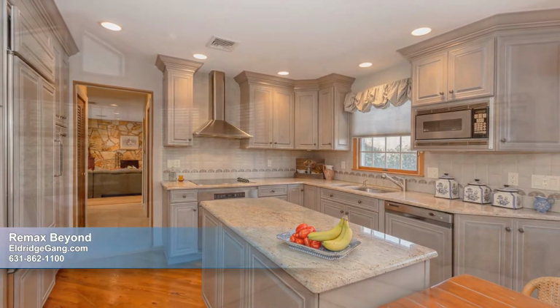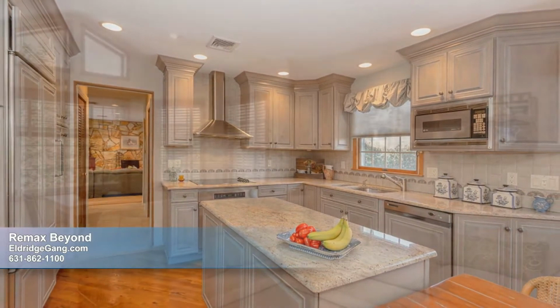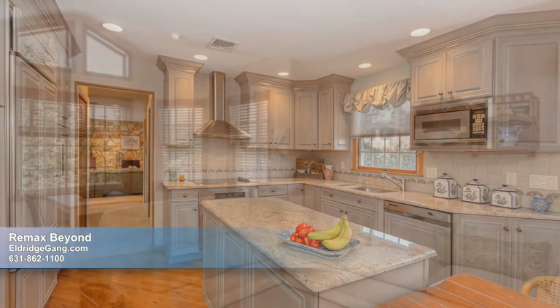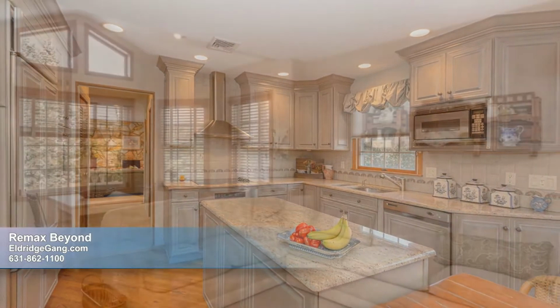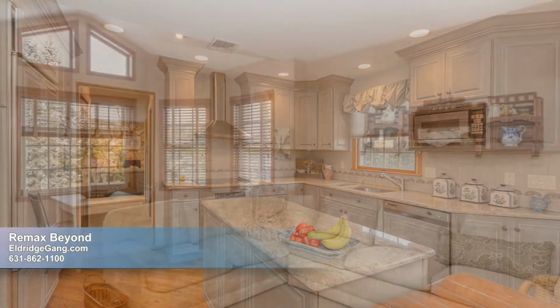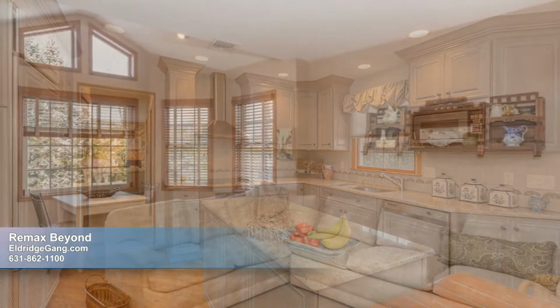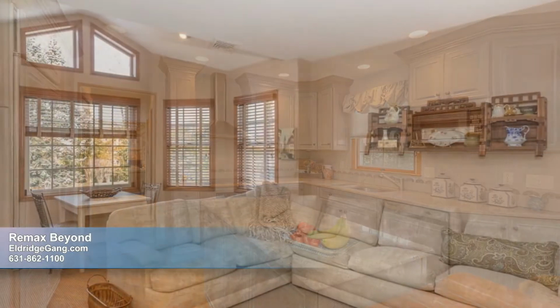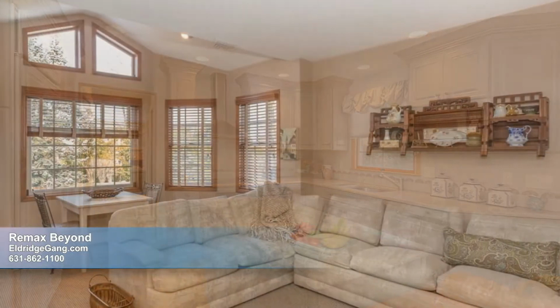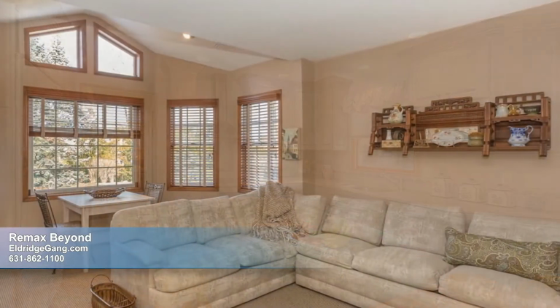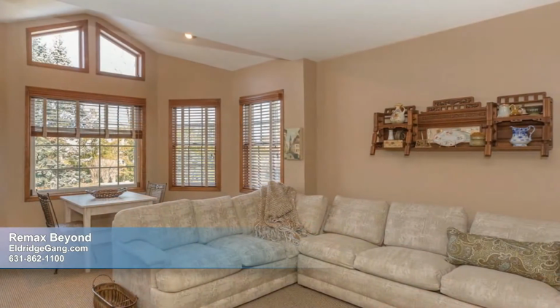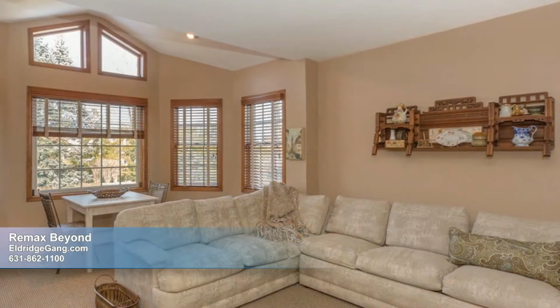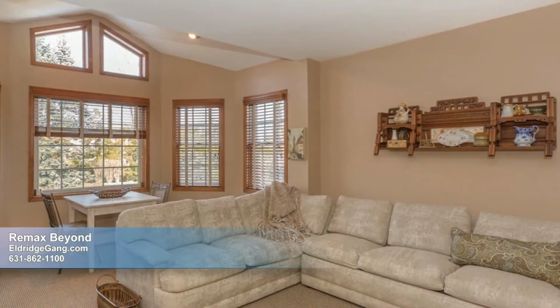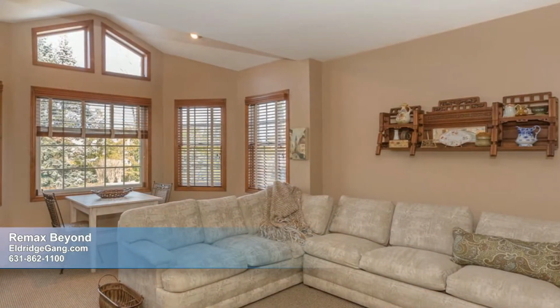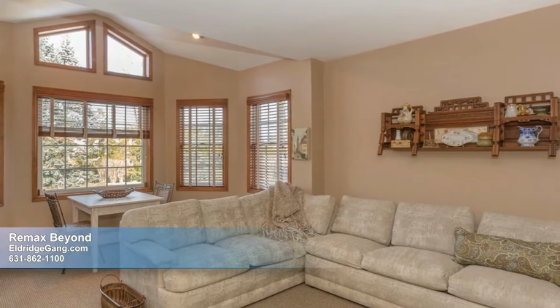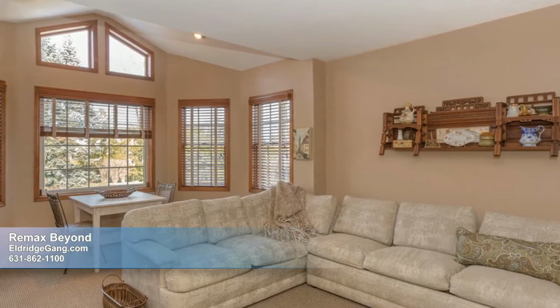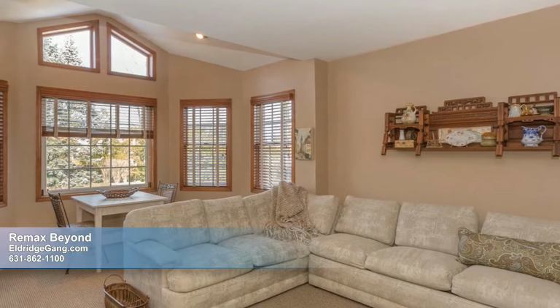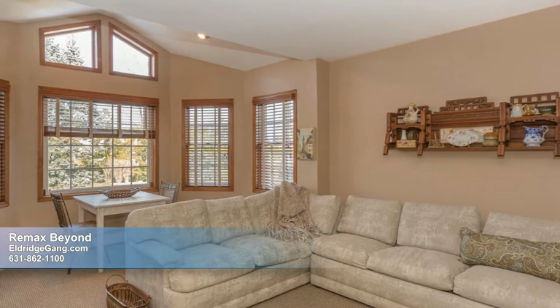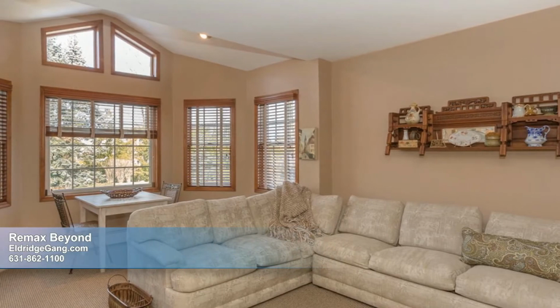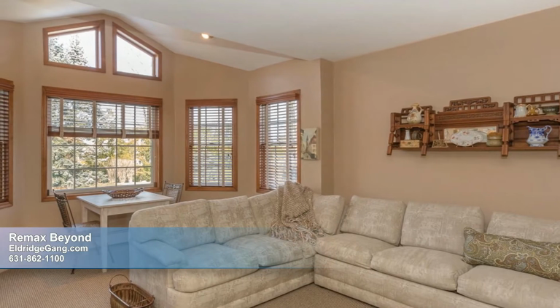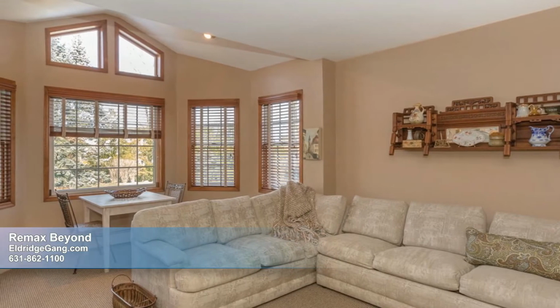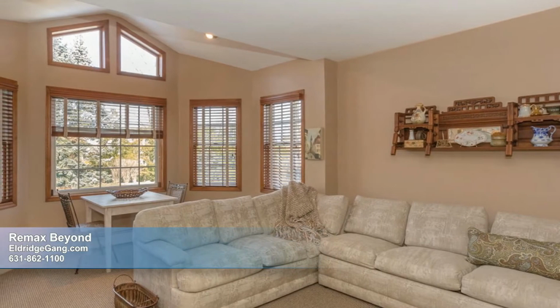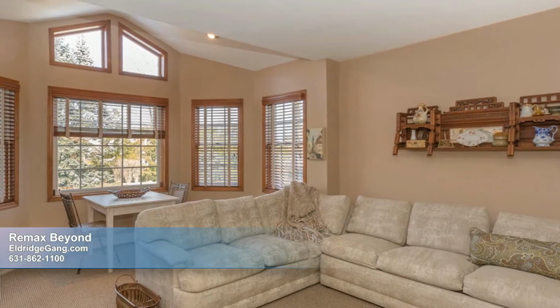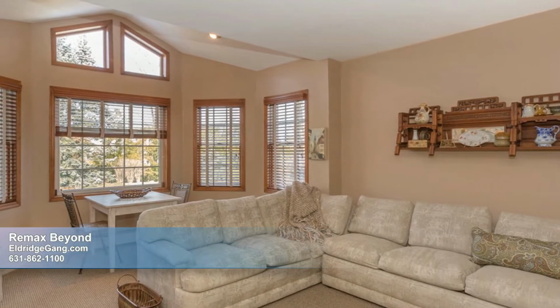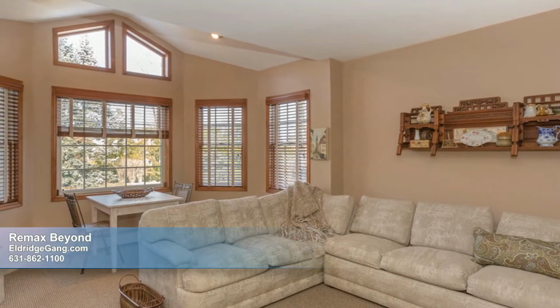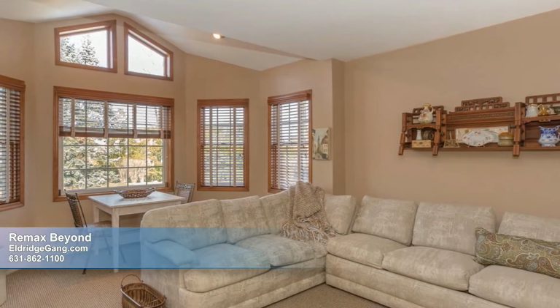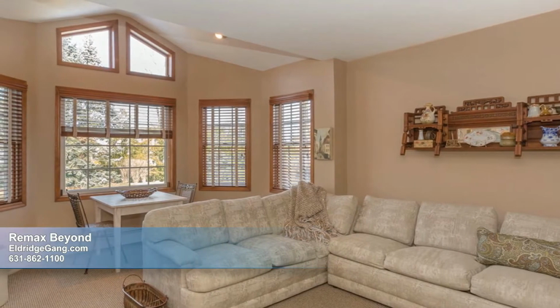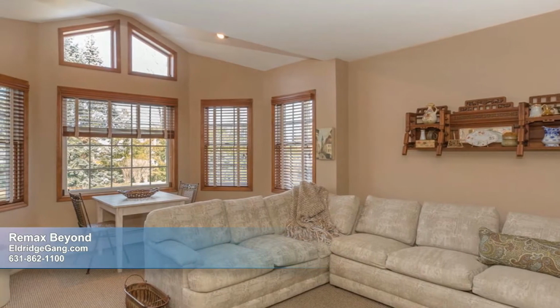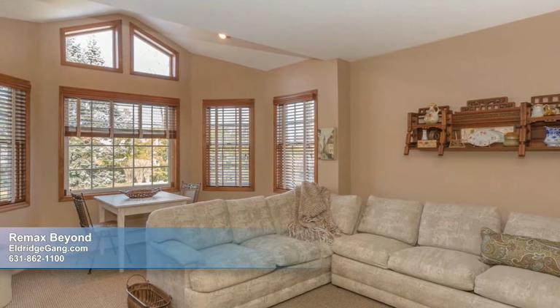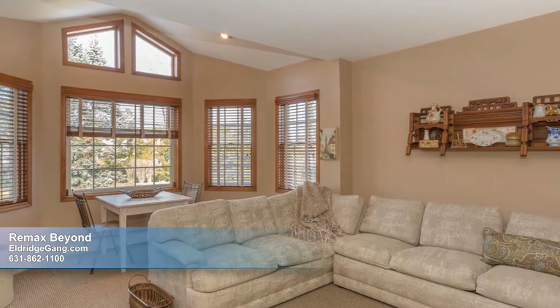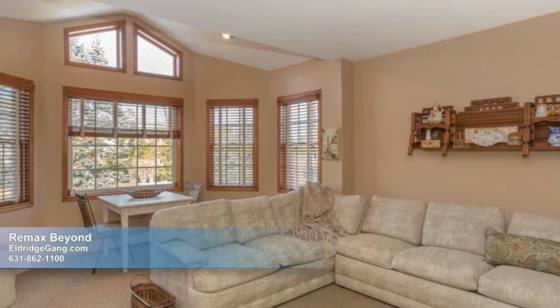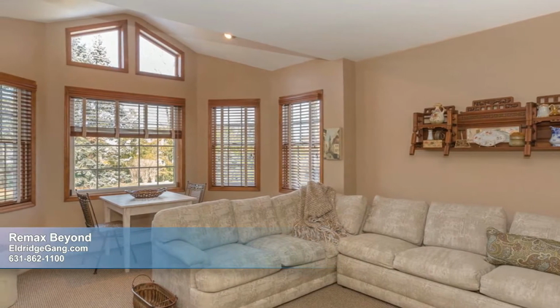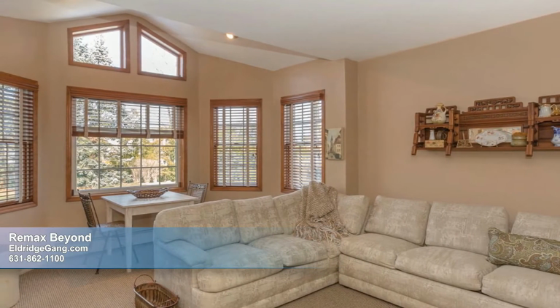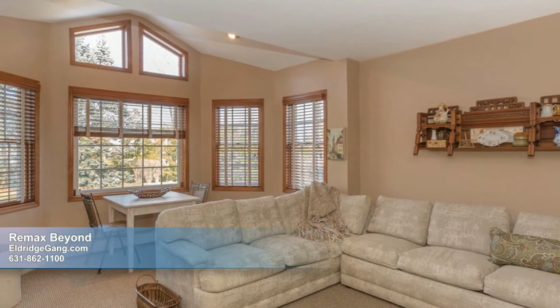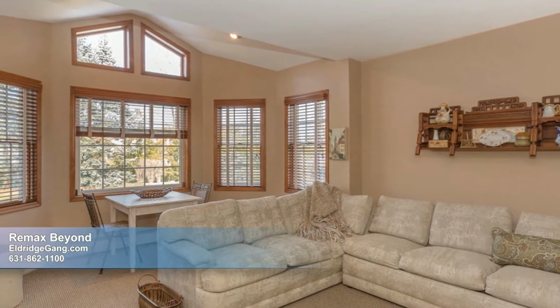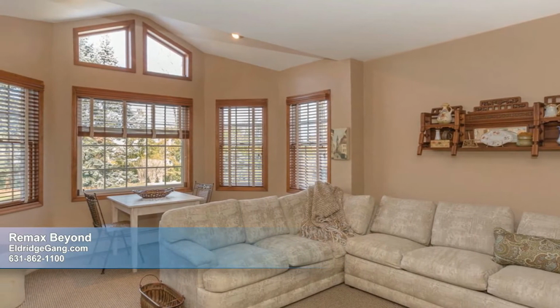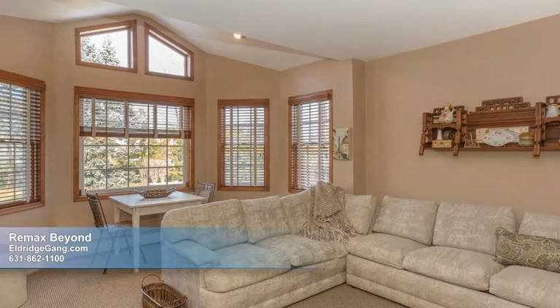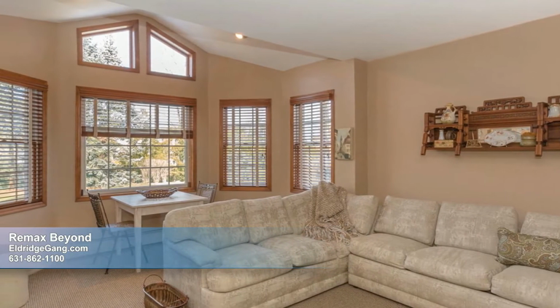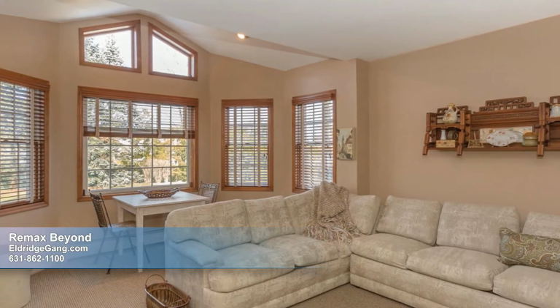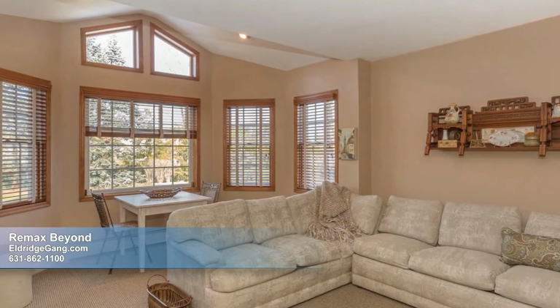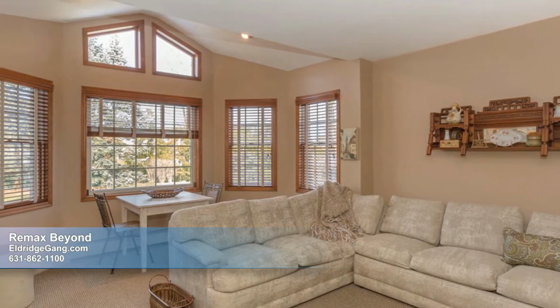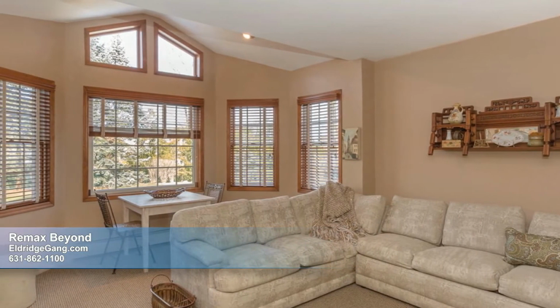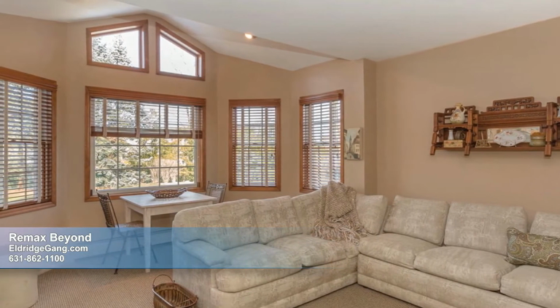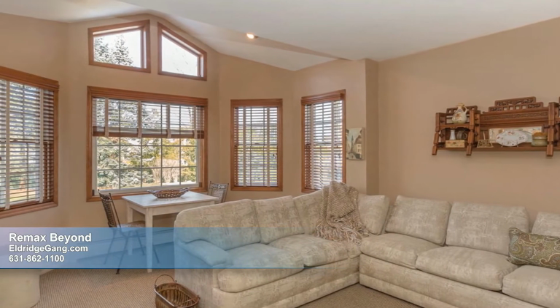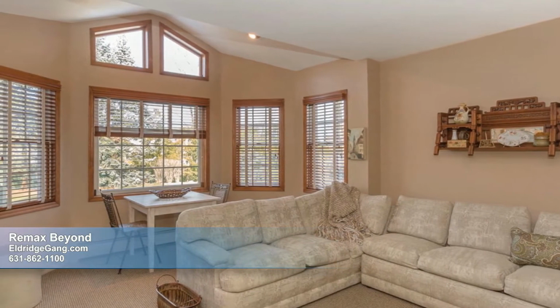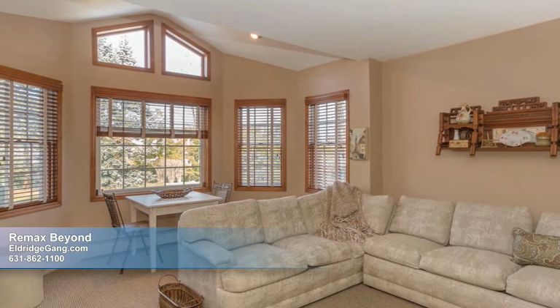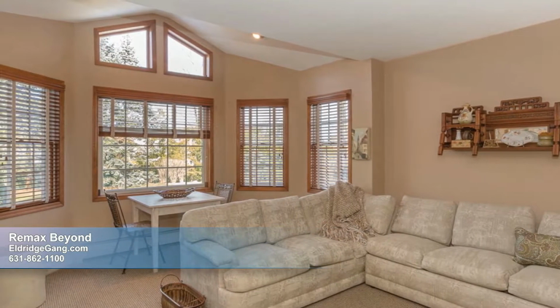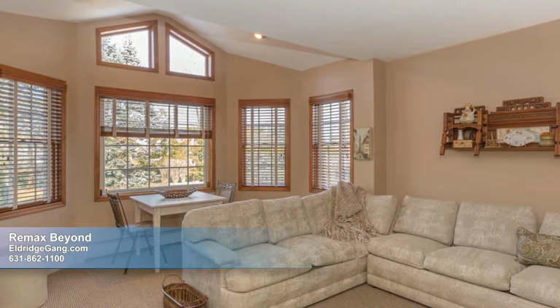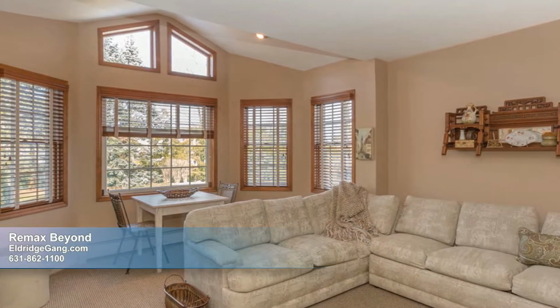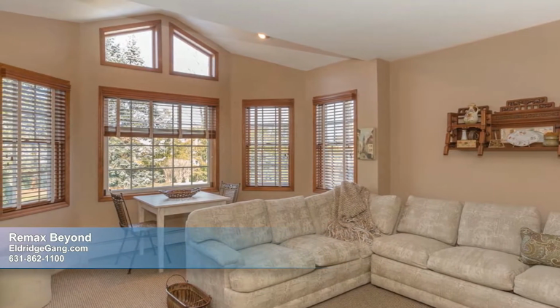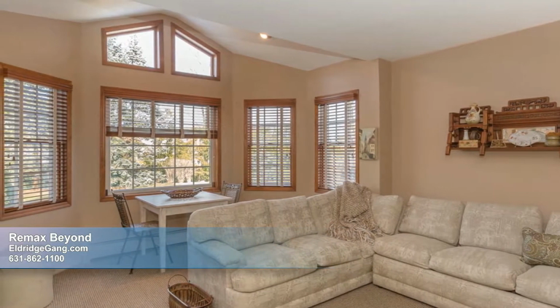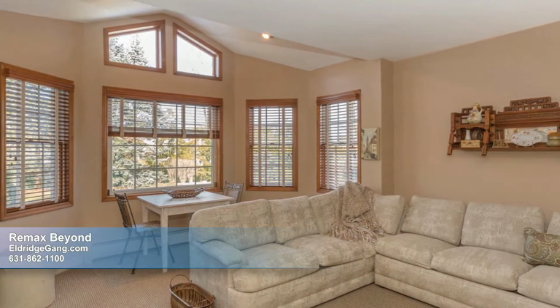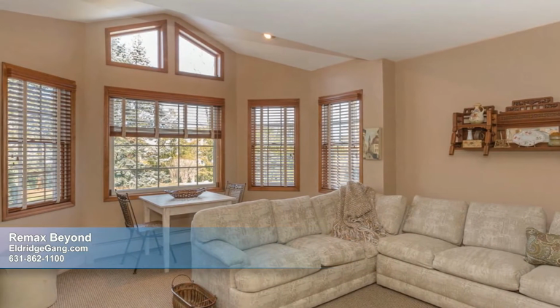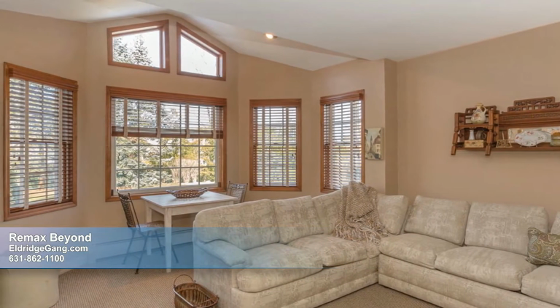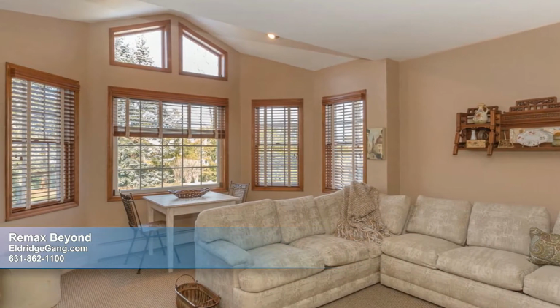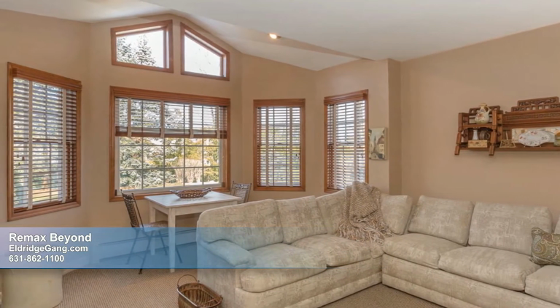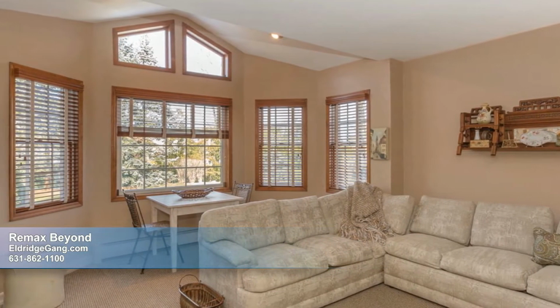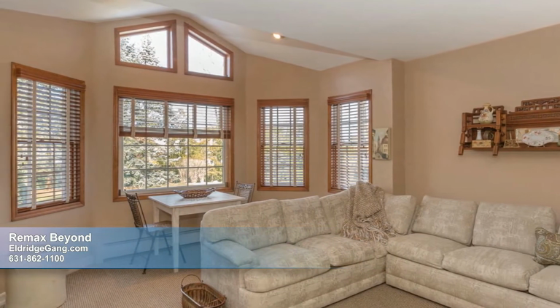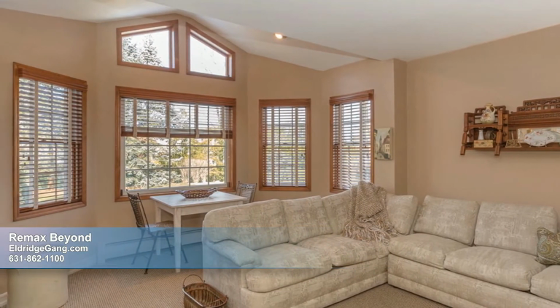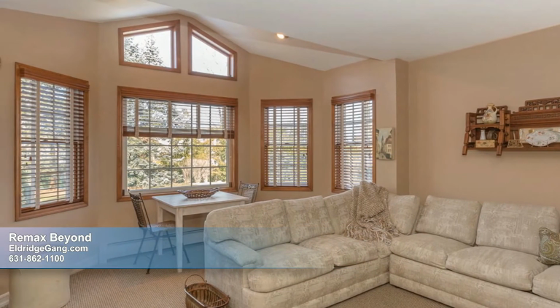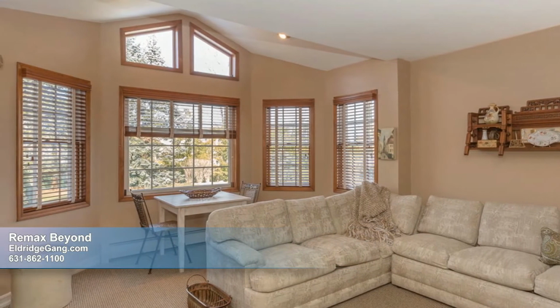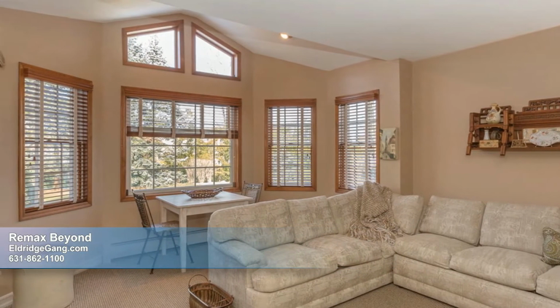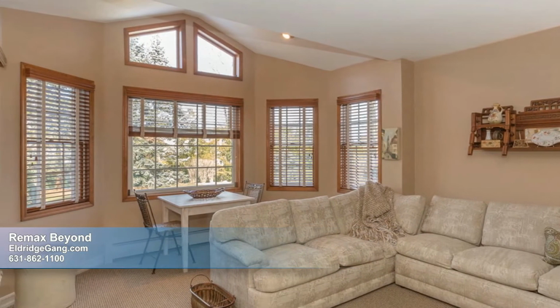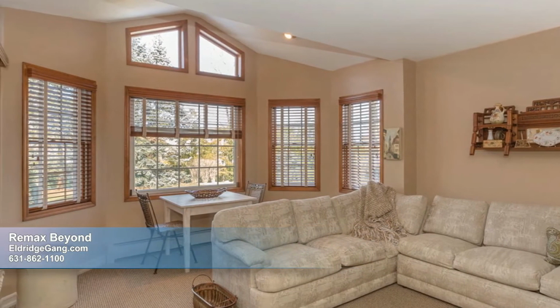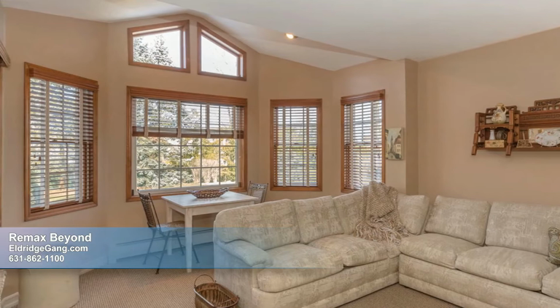Steps away, a sunken den exudes a cozy ambiance under recessed lighting and a beautiful bump out of windows.